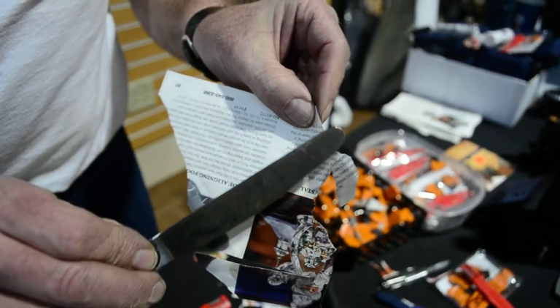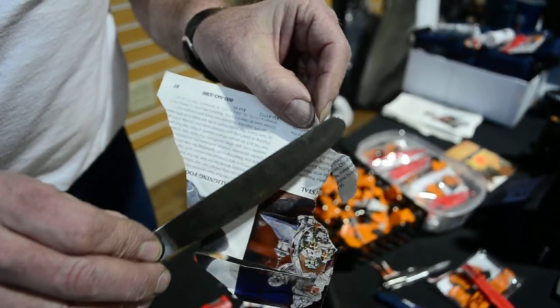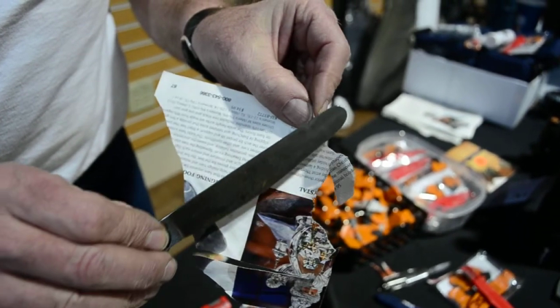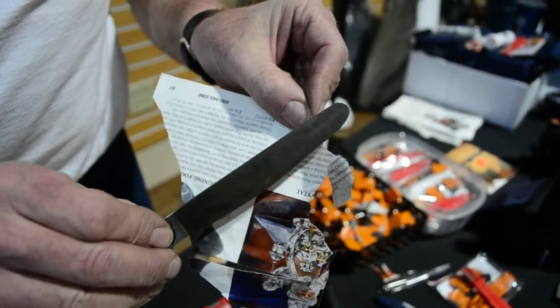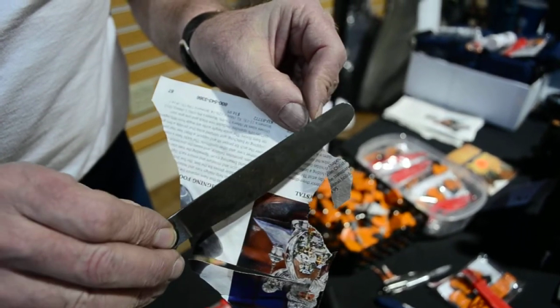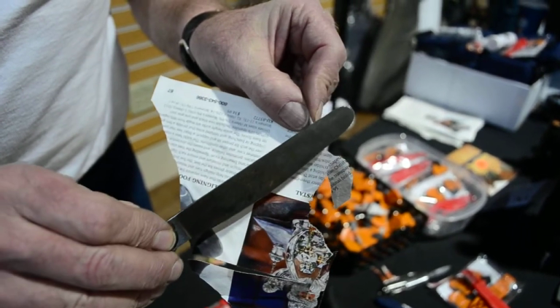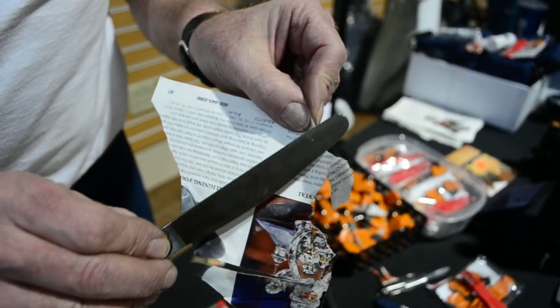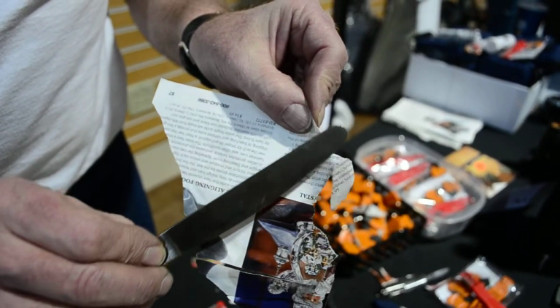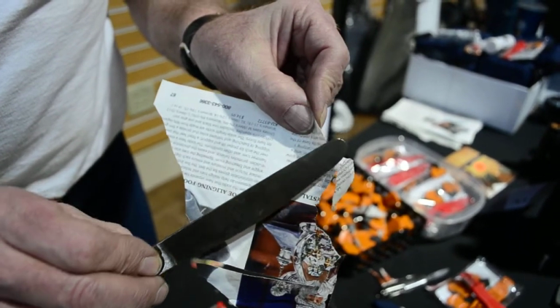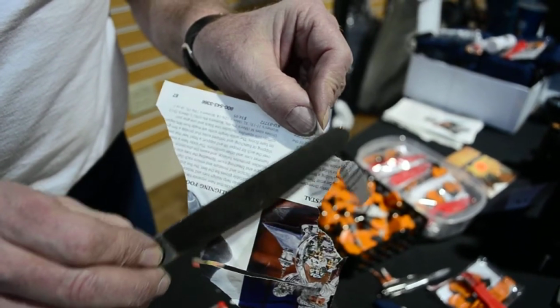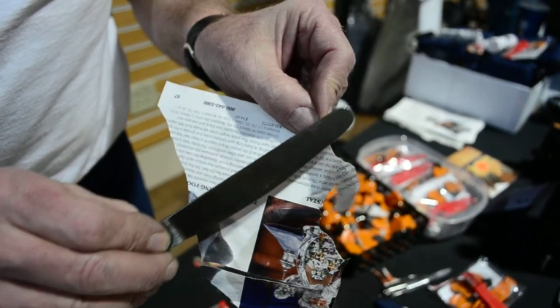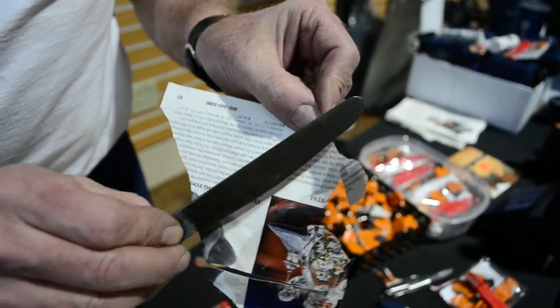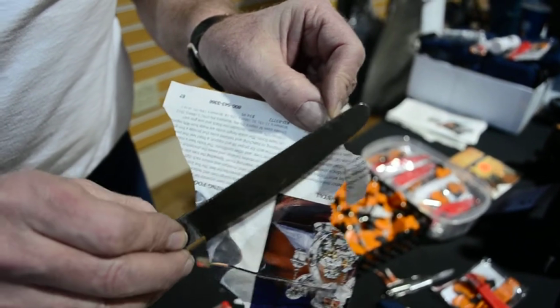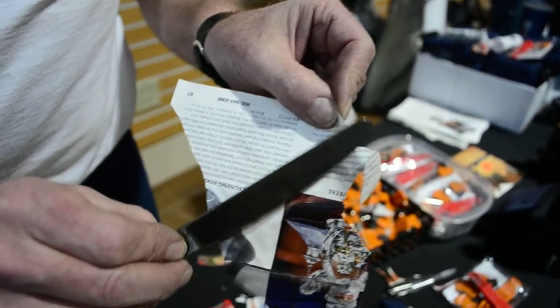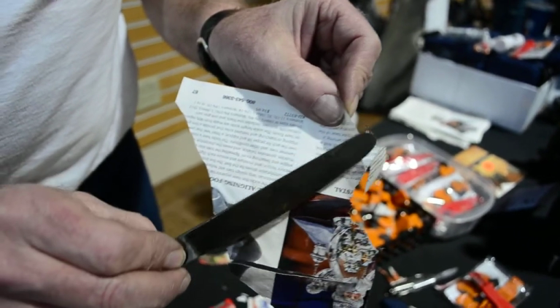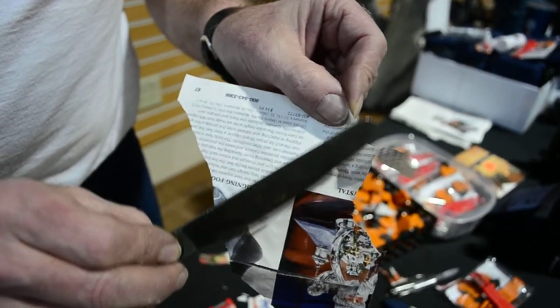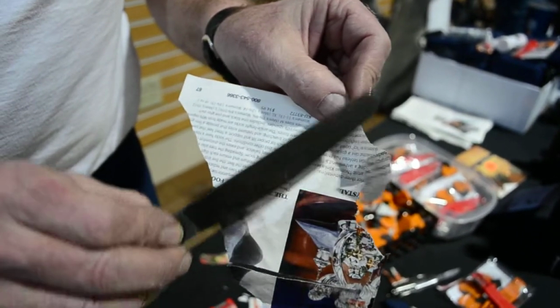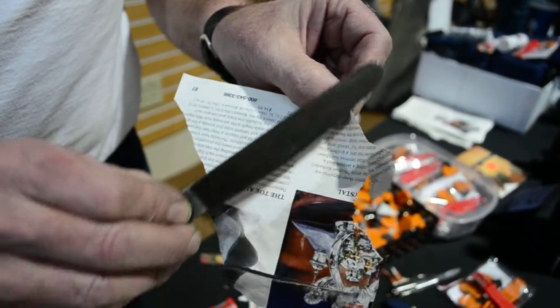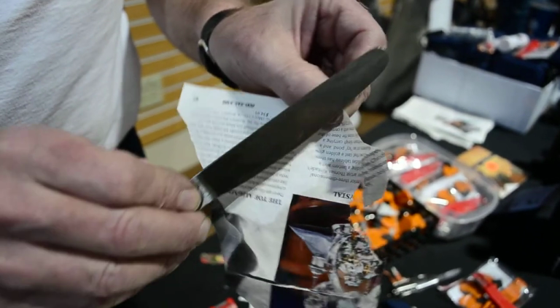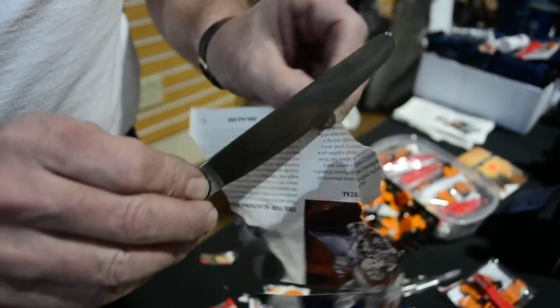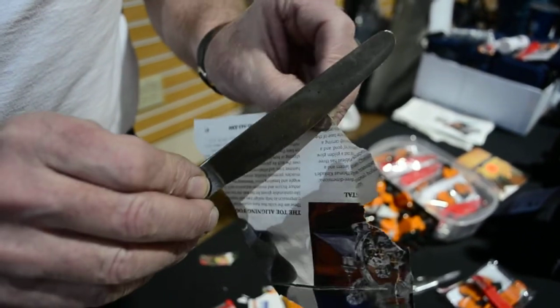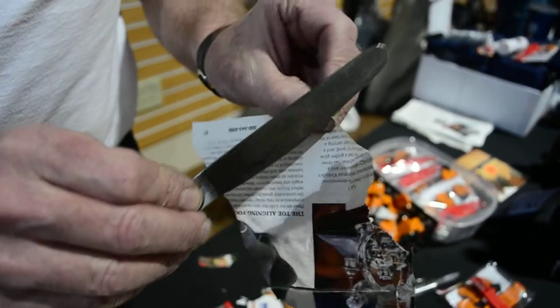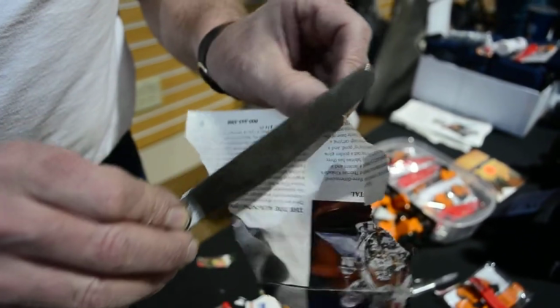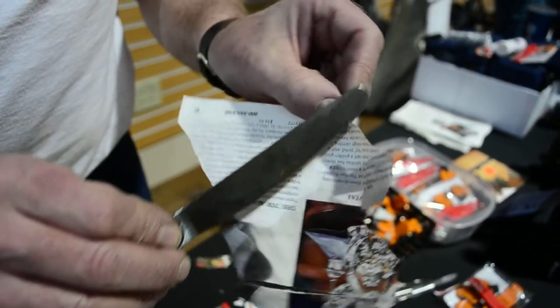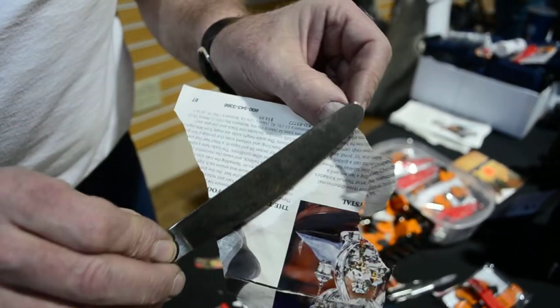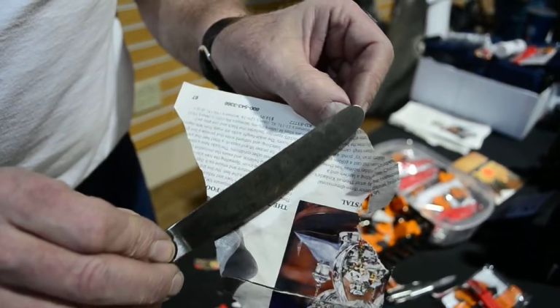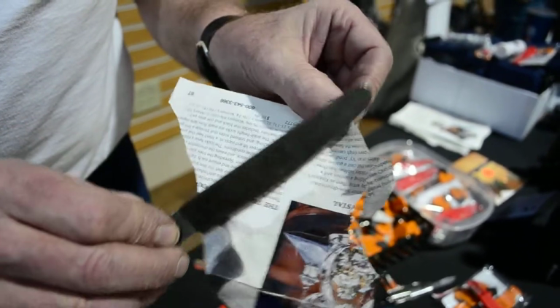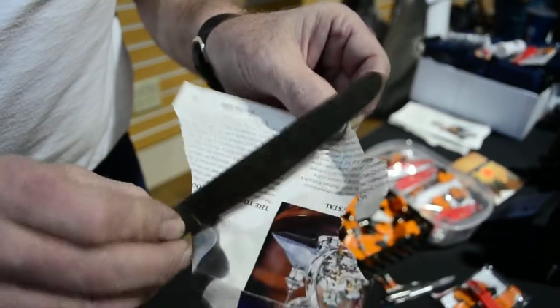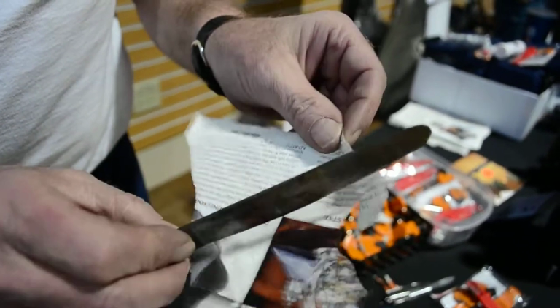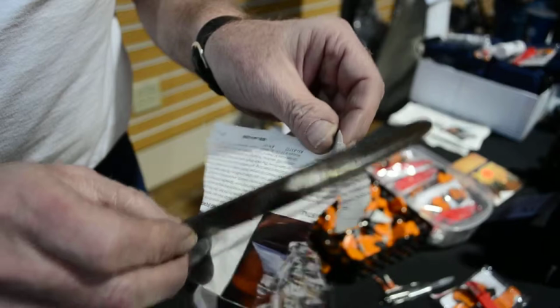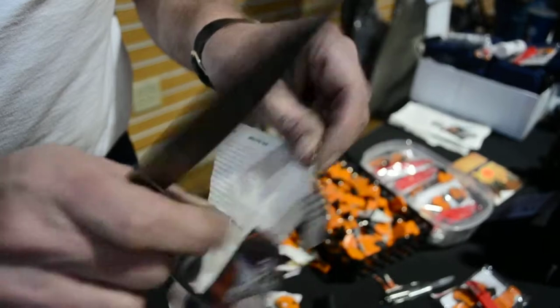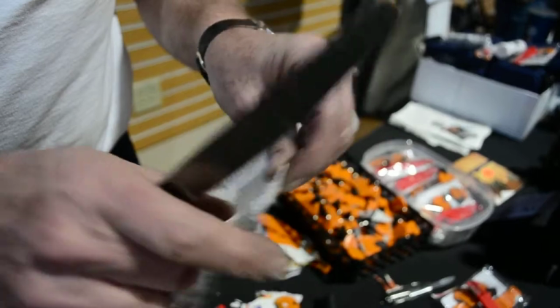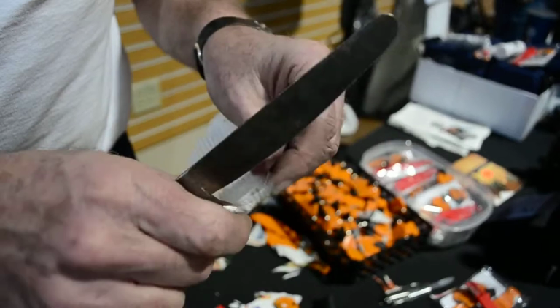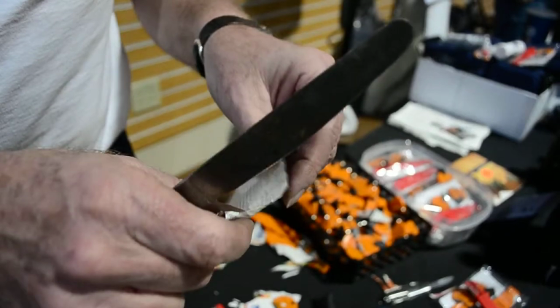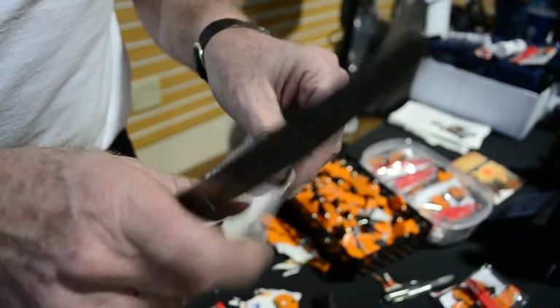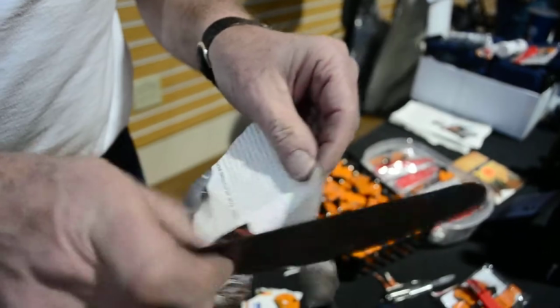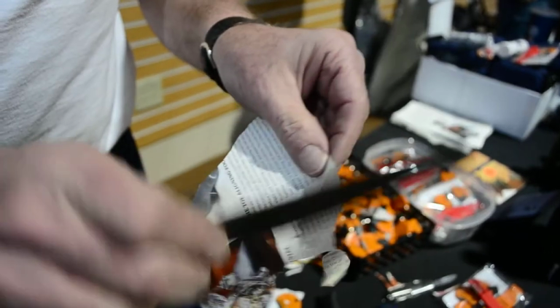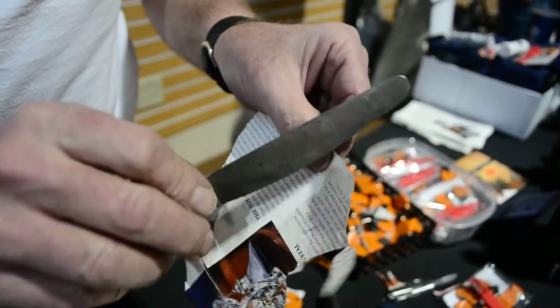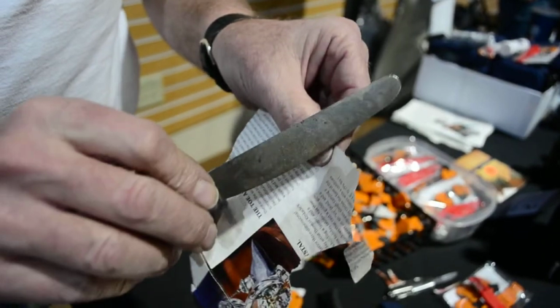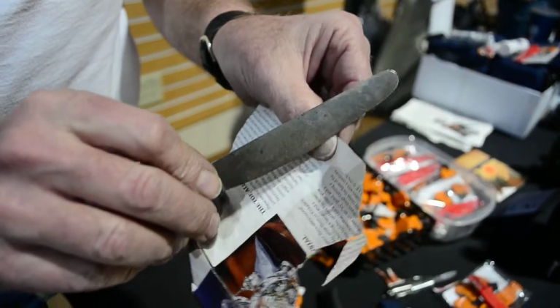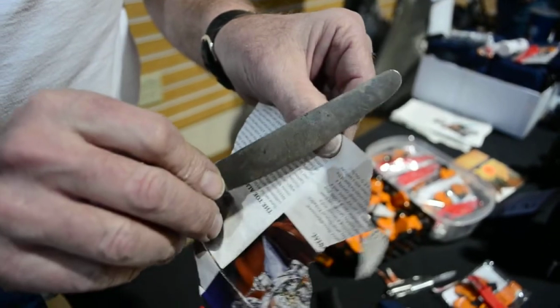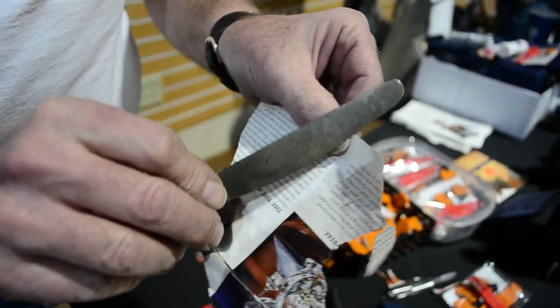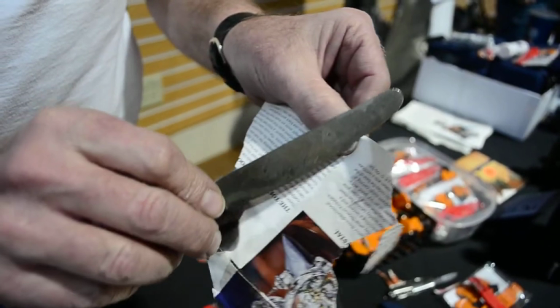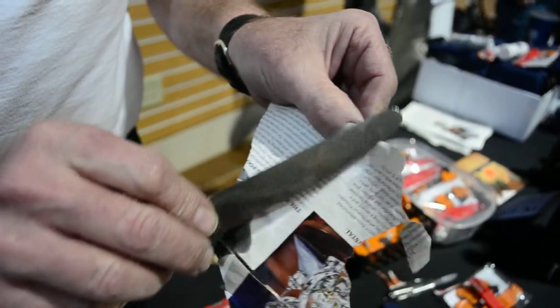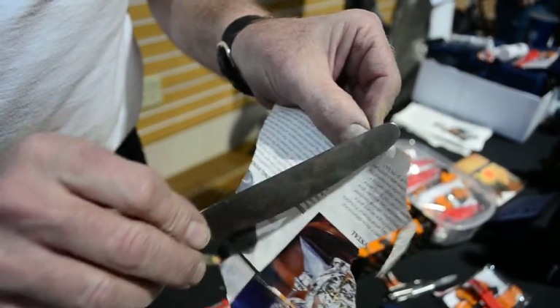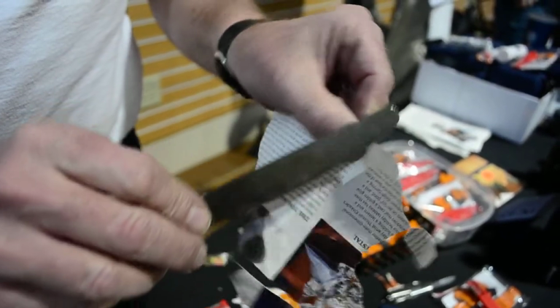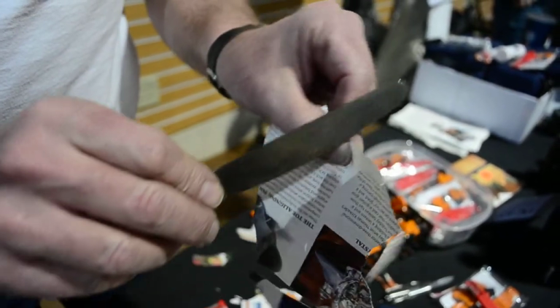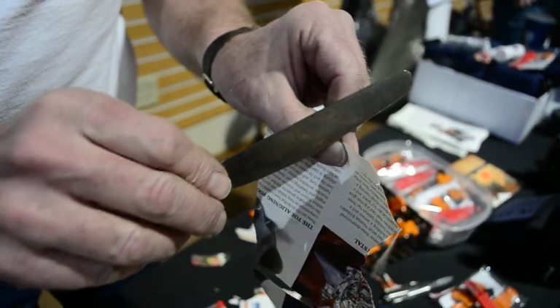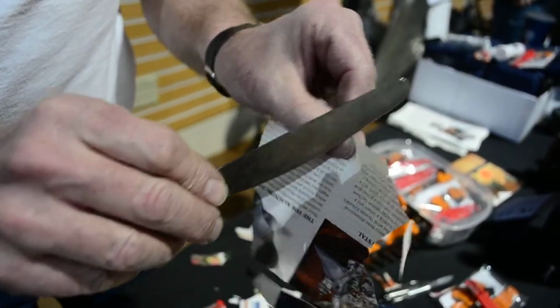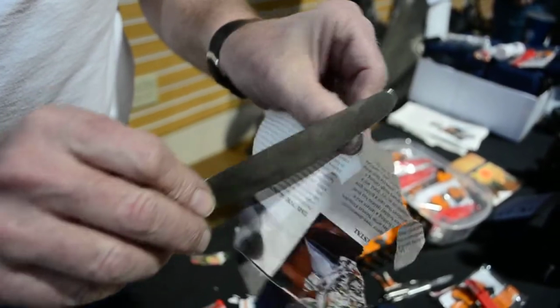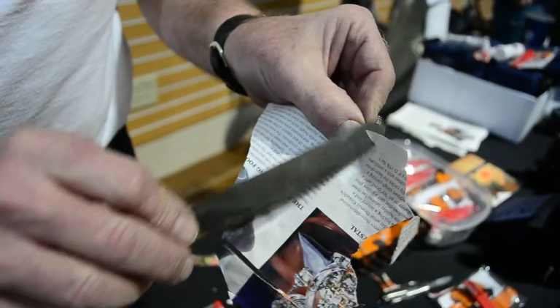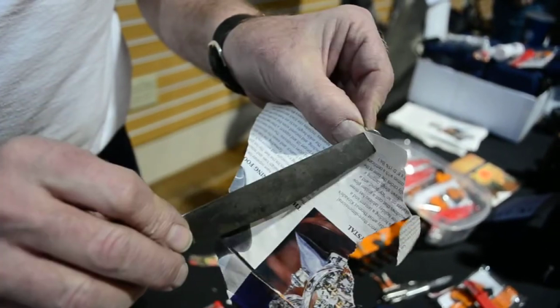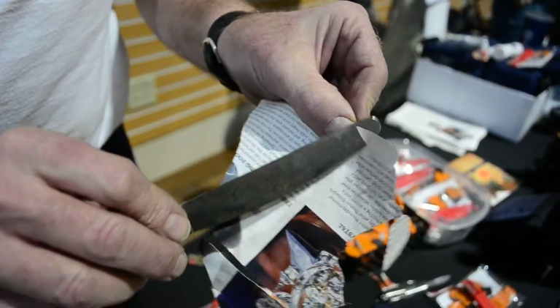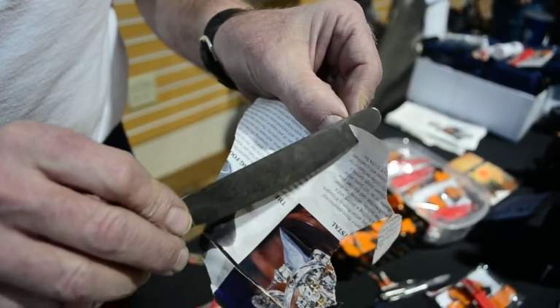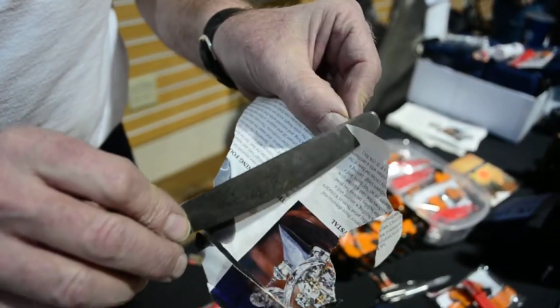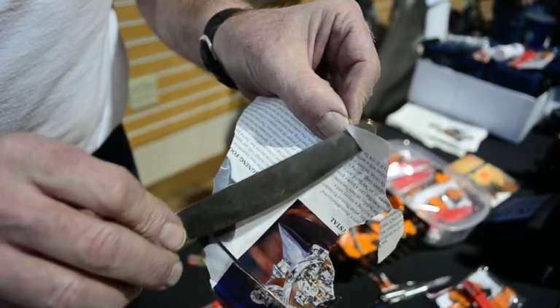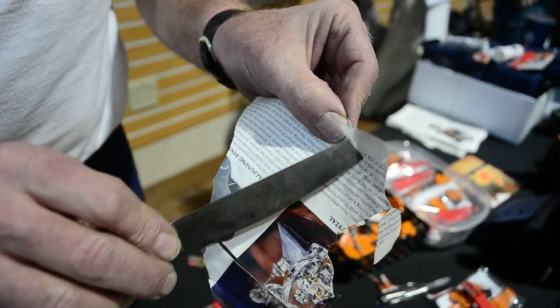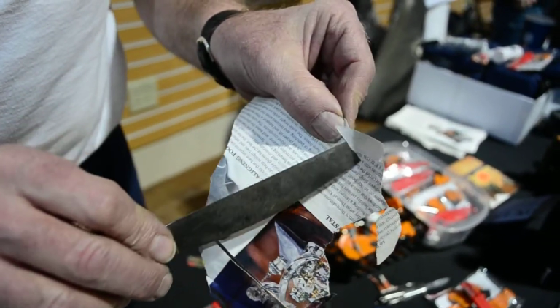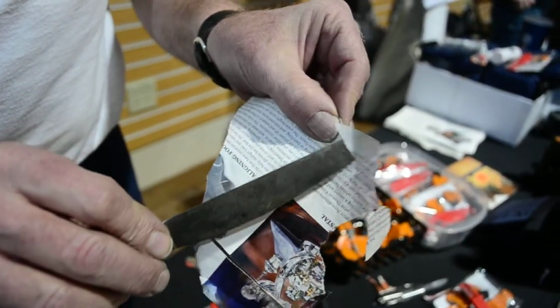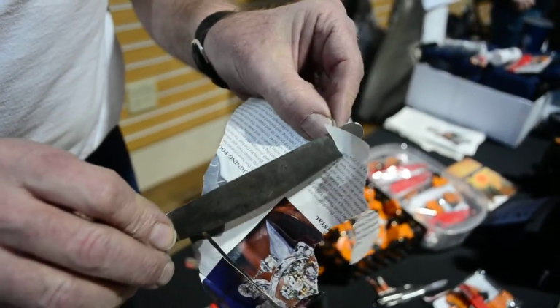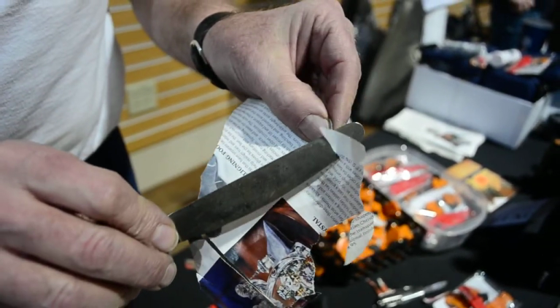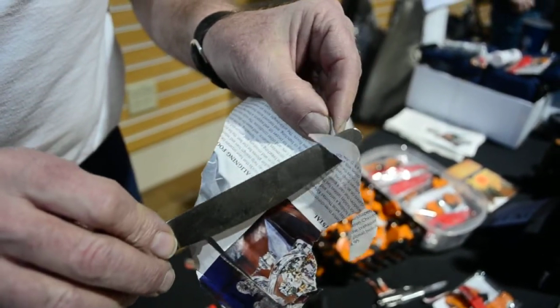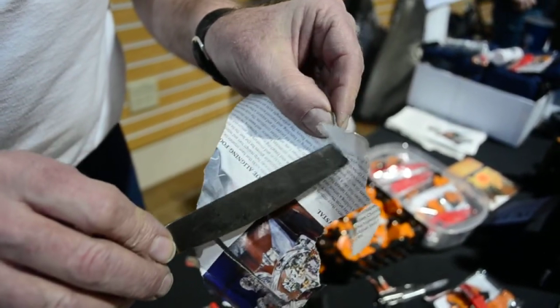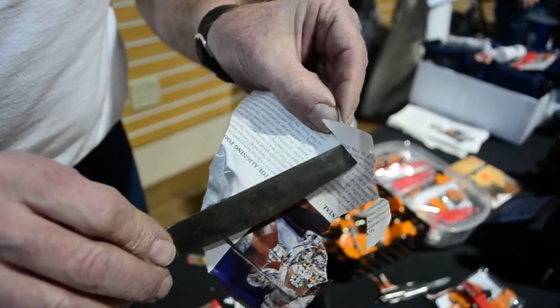That's sharp. That's sharp. It's not as sharp as a razor blade sharp. But for a butter knife, that's sharp.